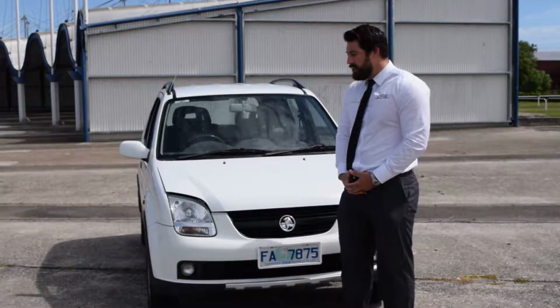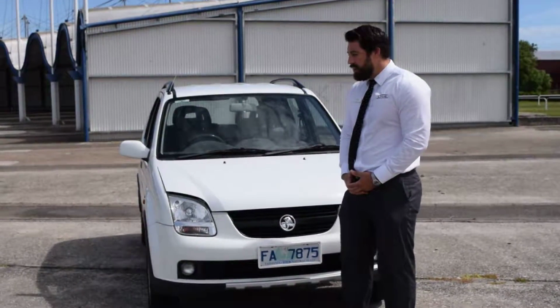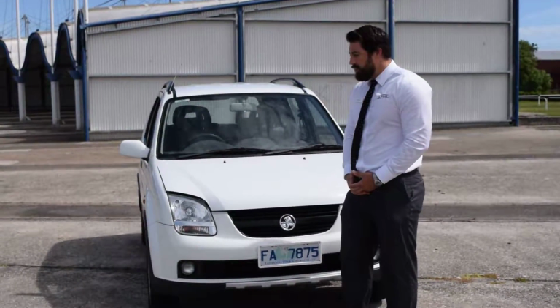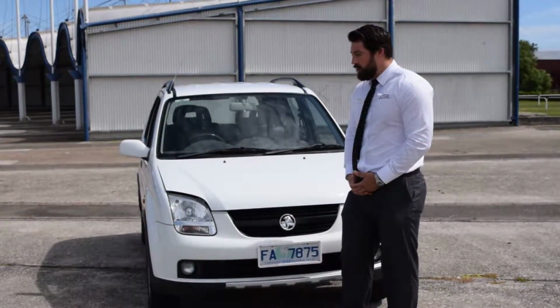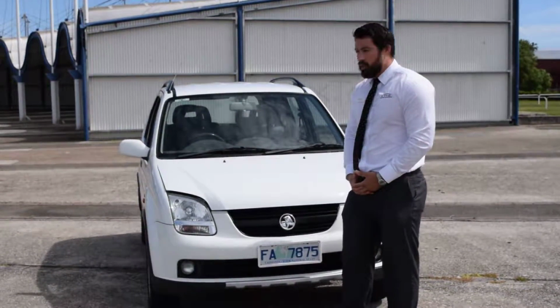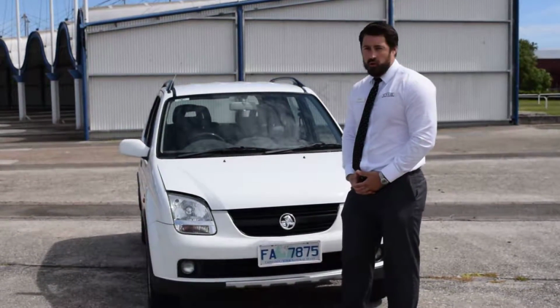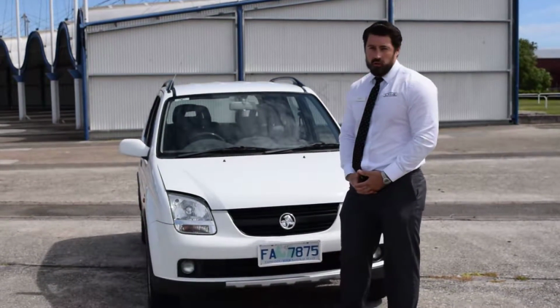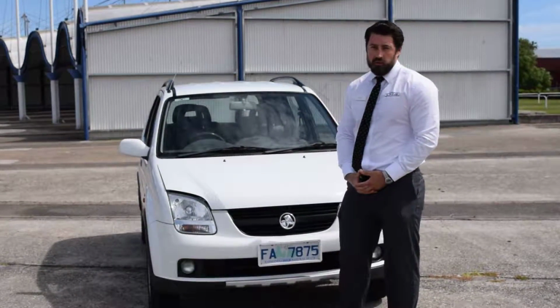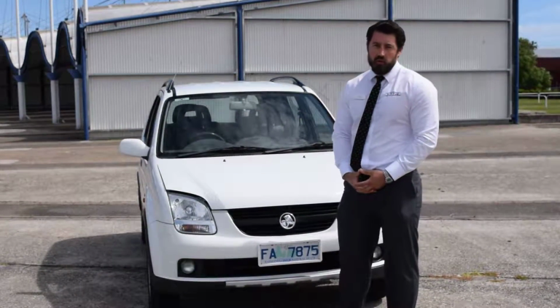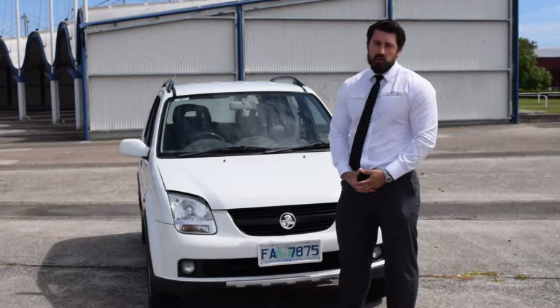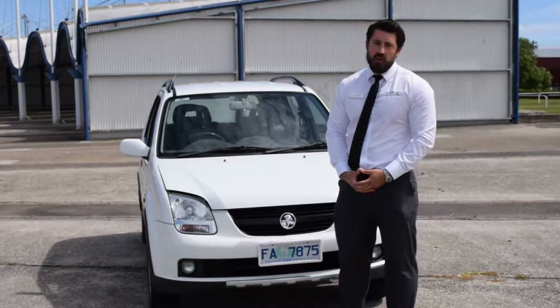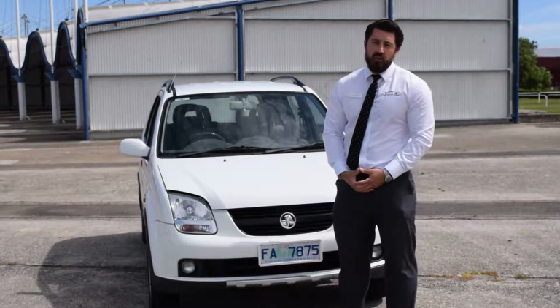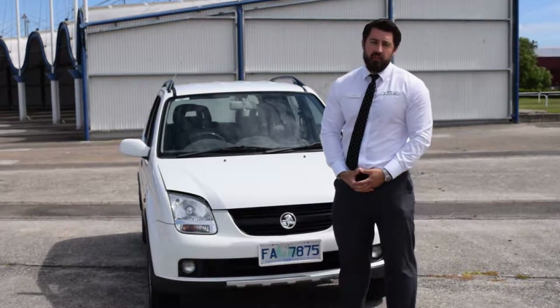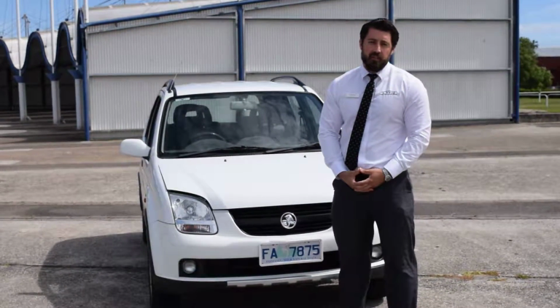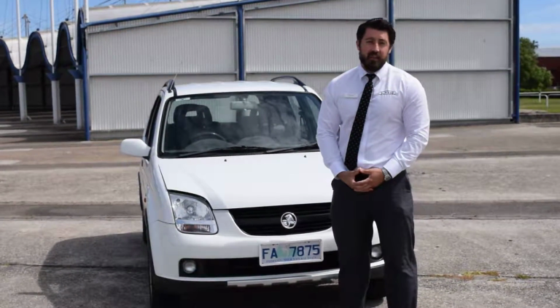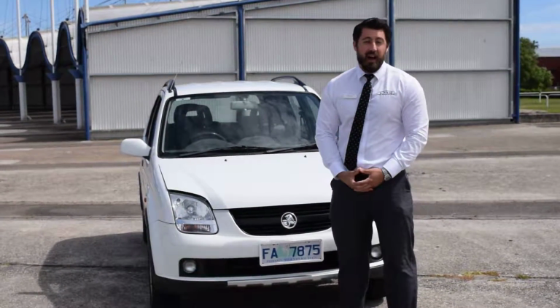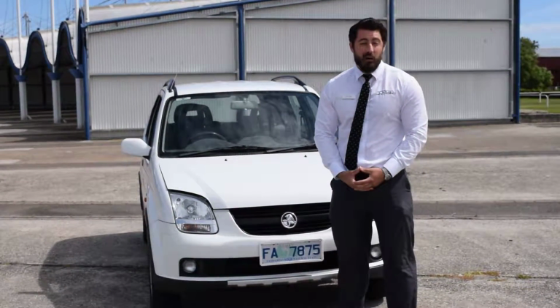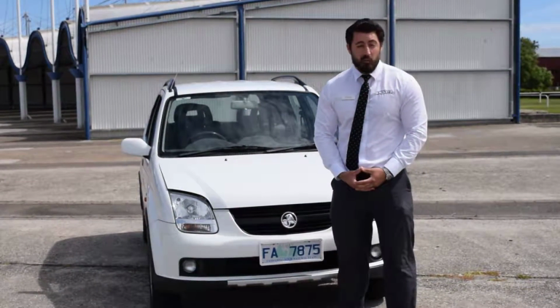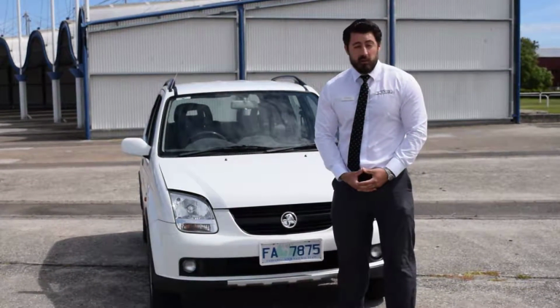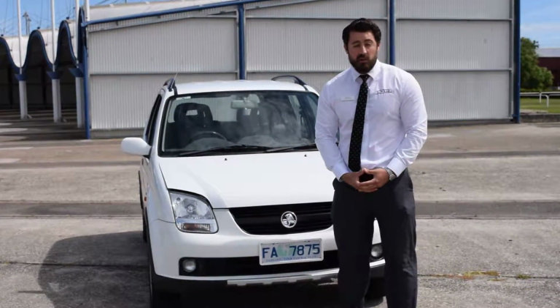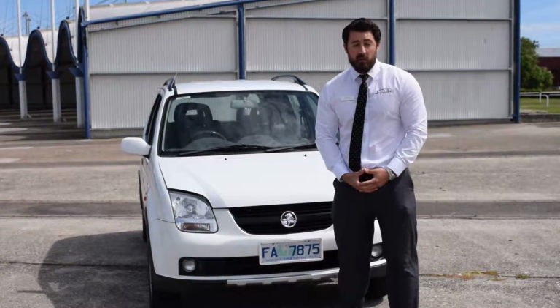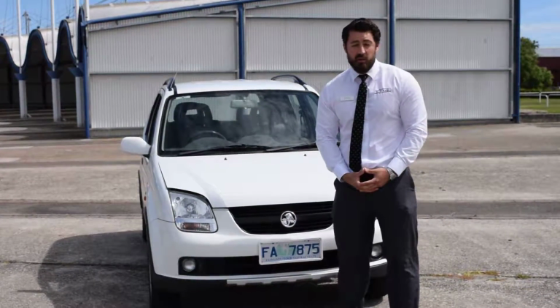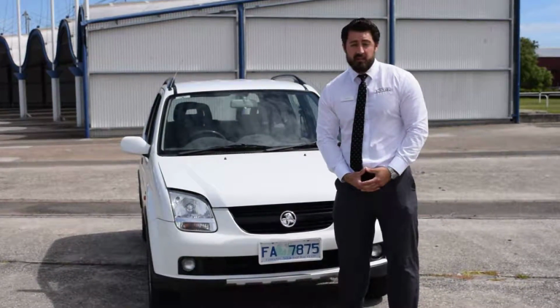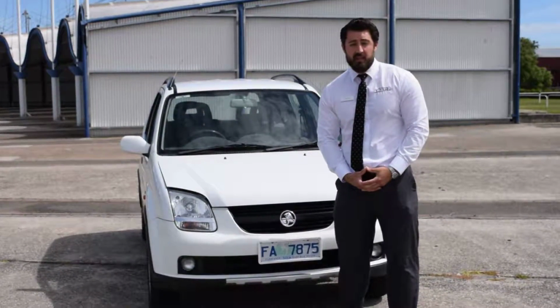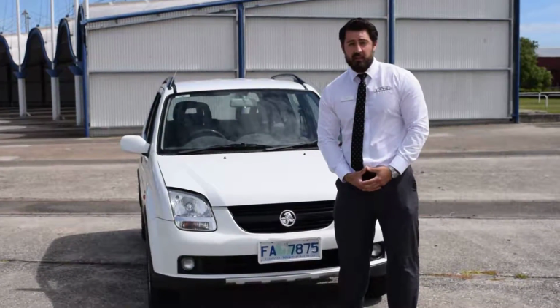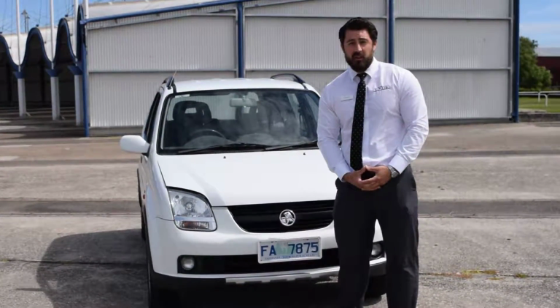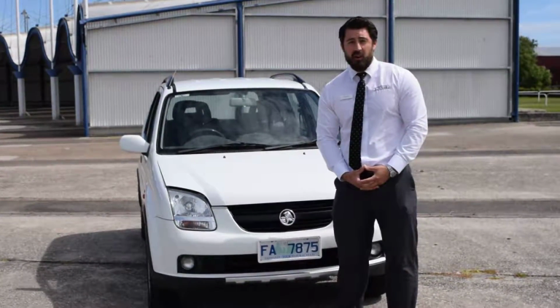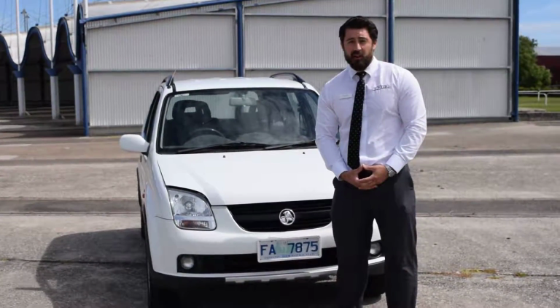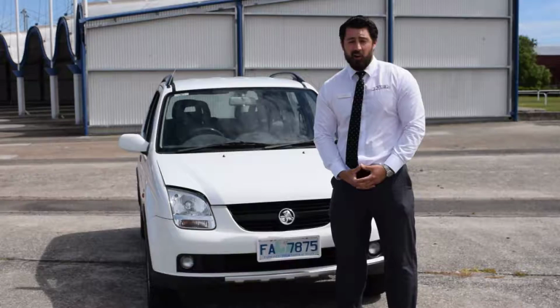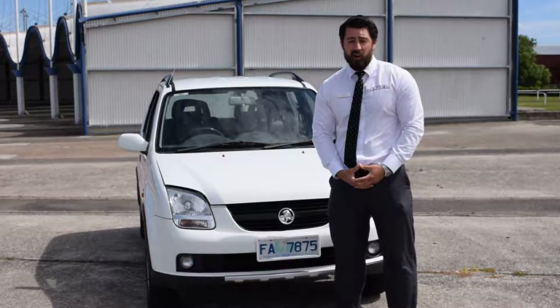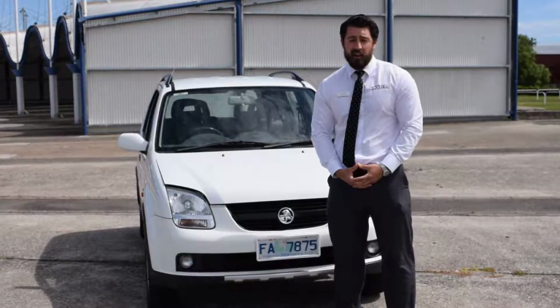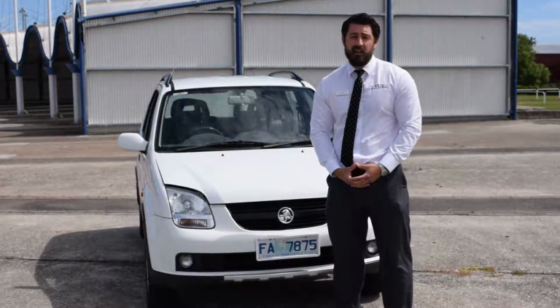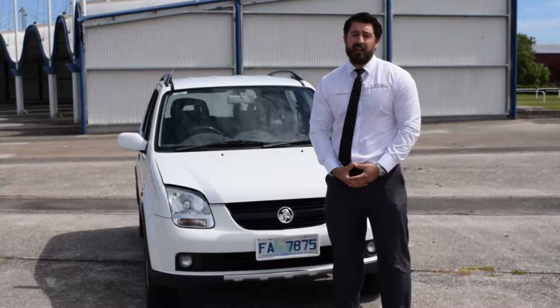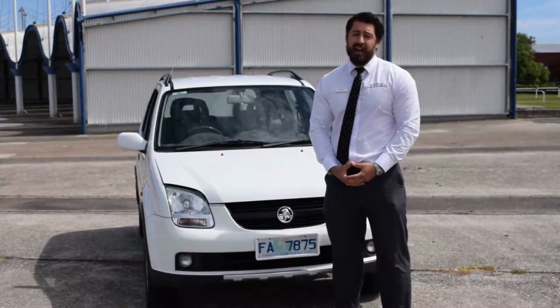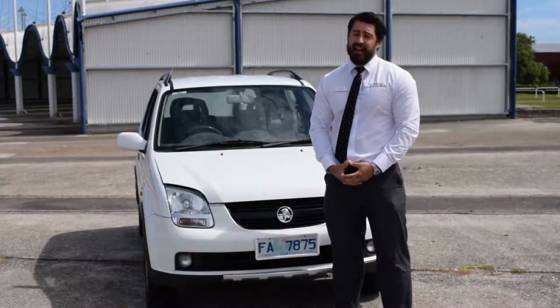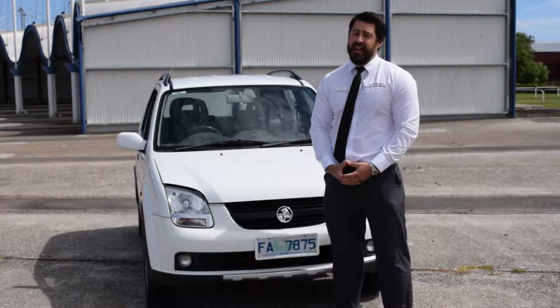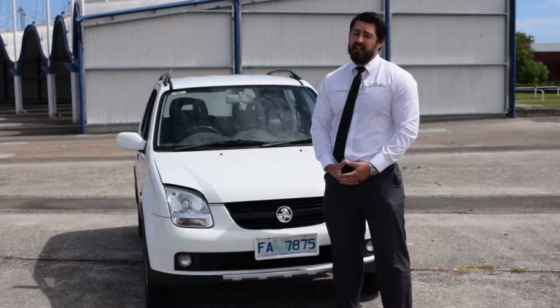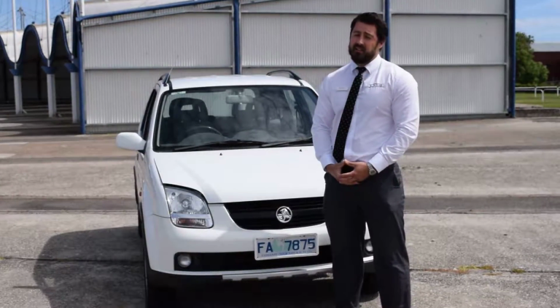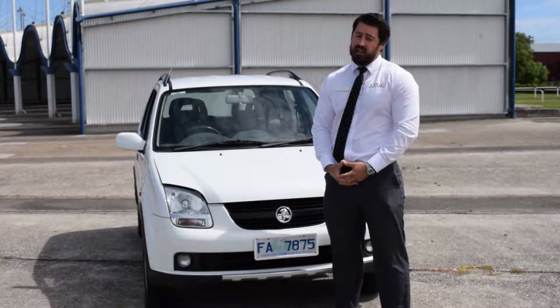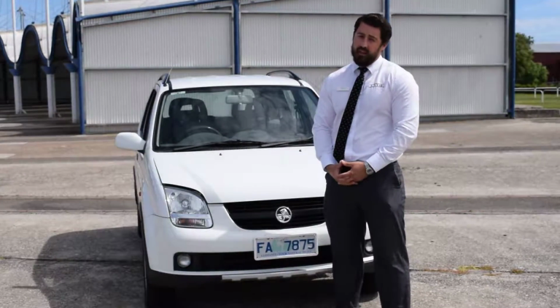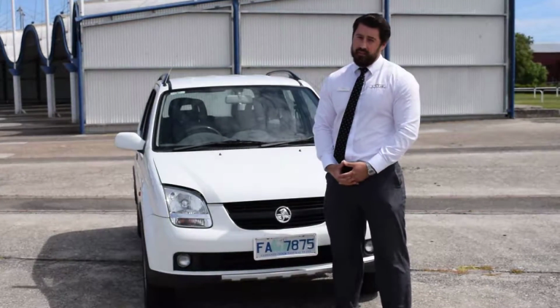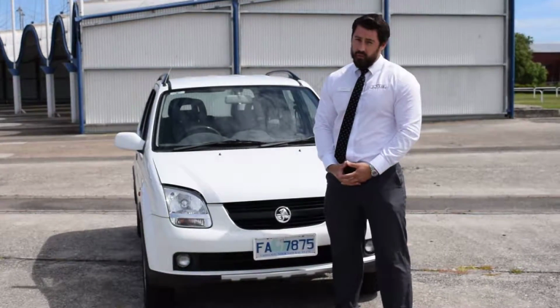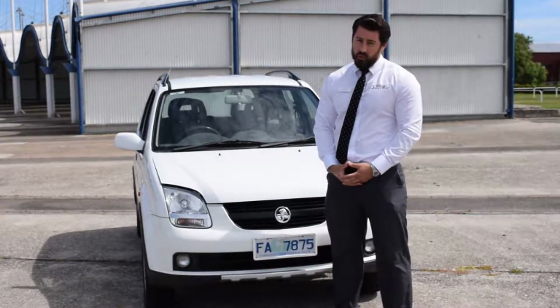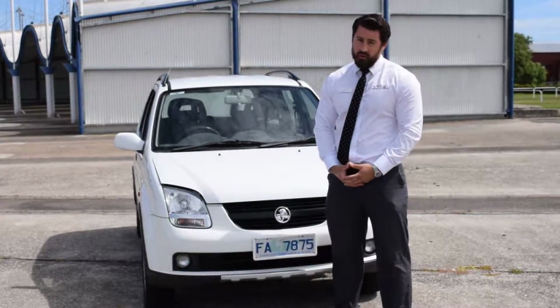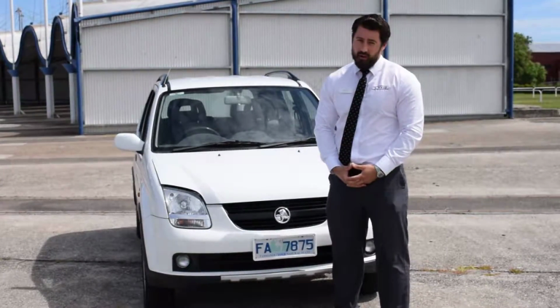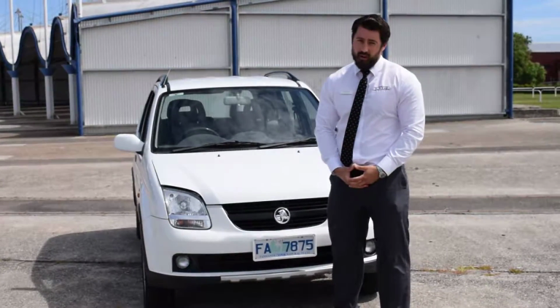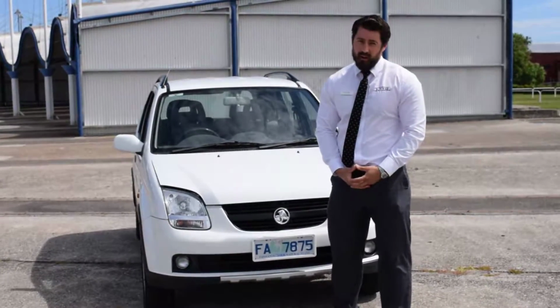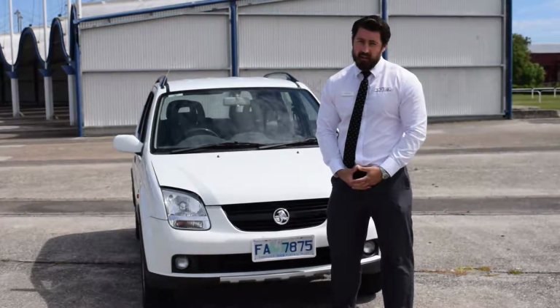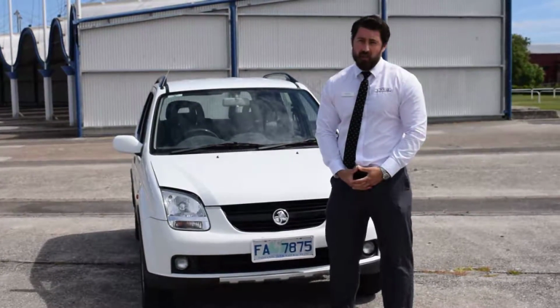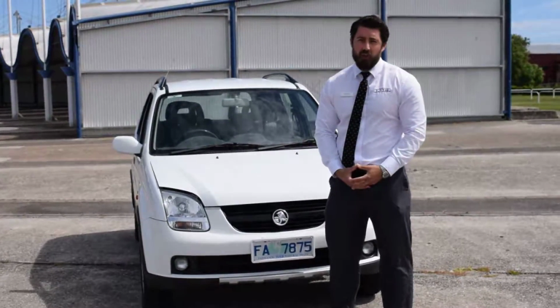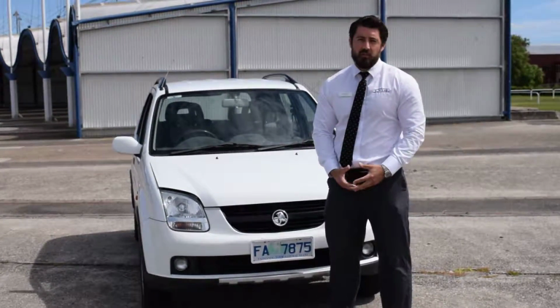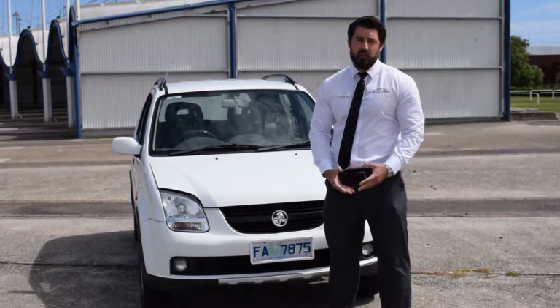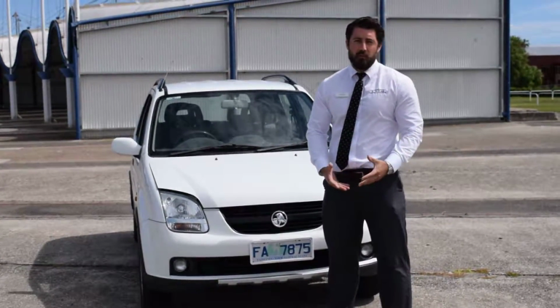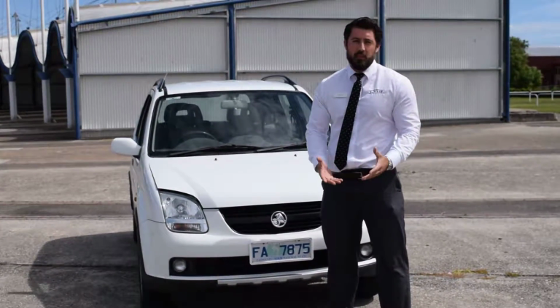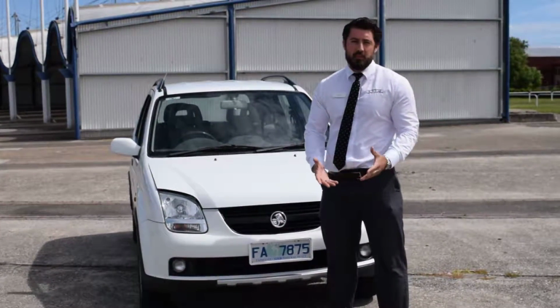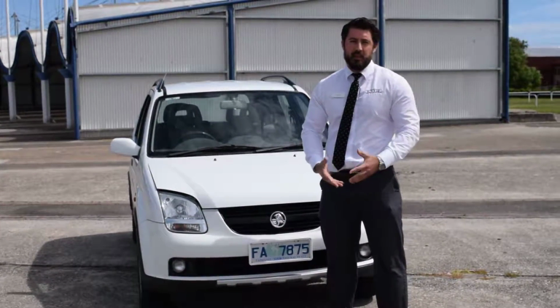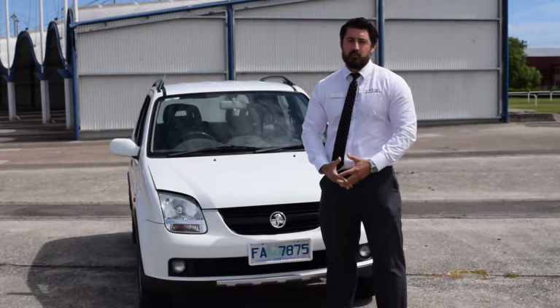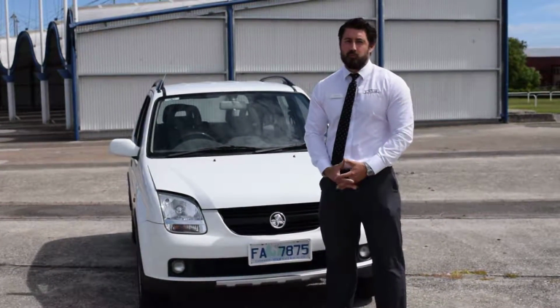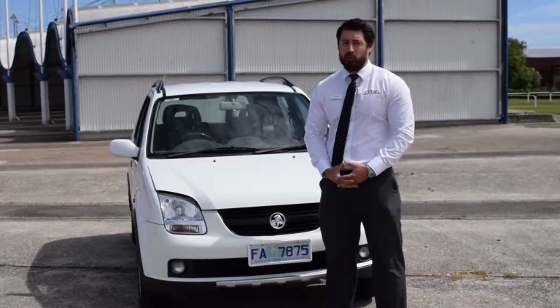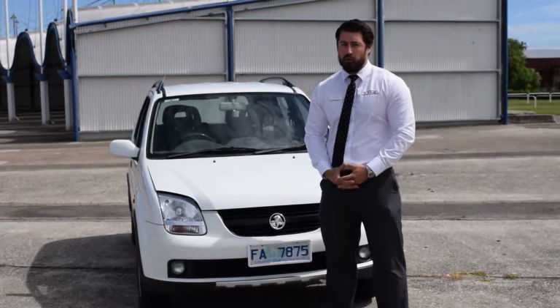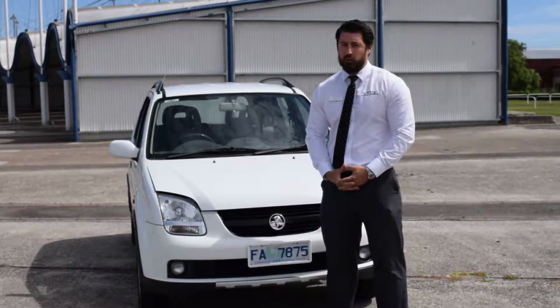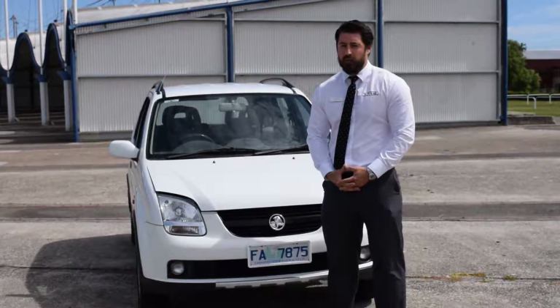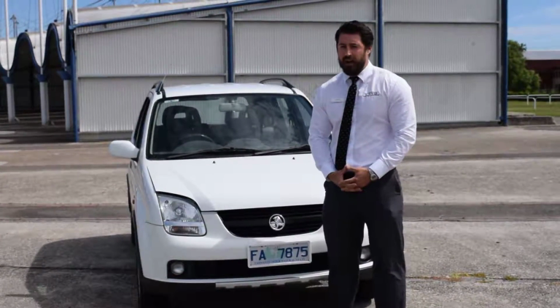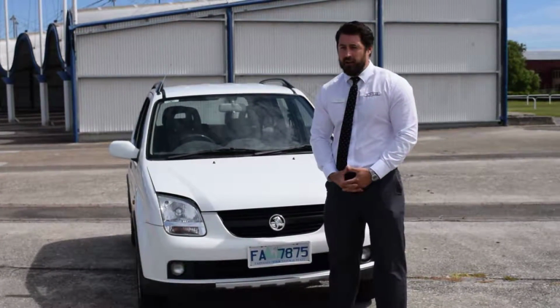The good news for you Jeff is the car originally was £7,990 and now it's down to £4,990, so obviously it represents really good value.